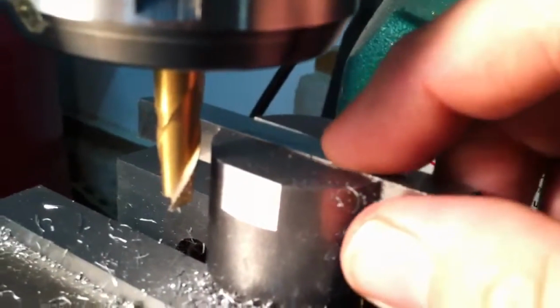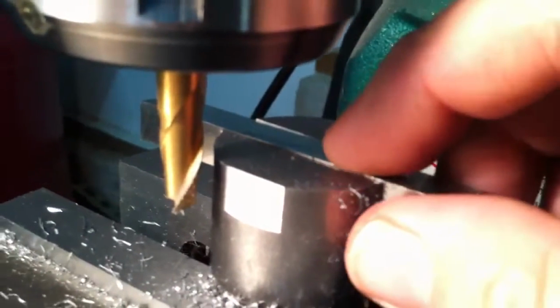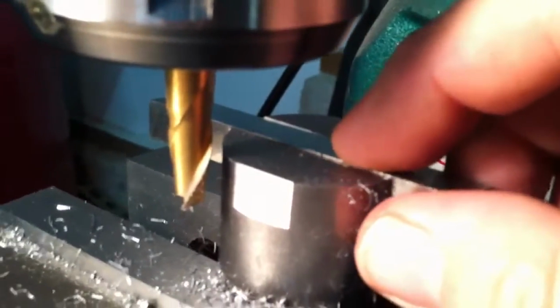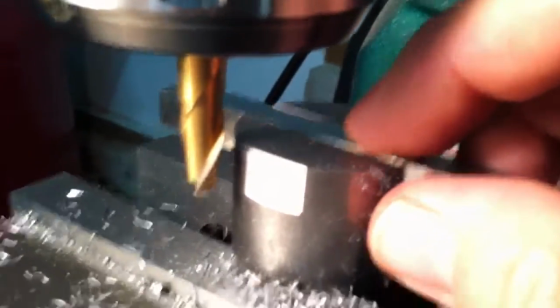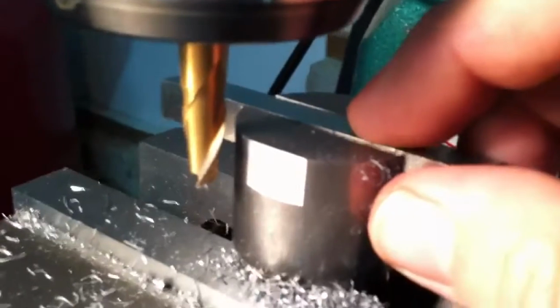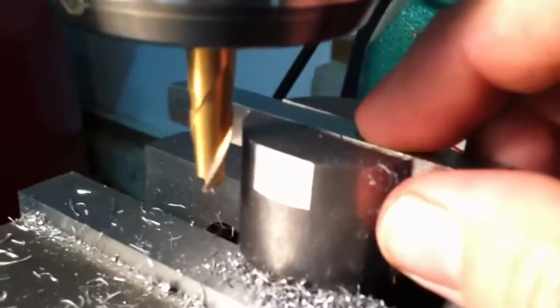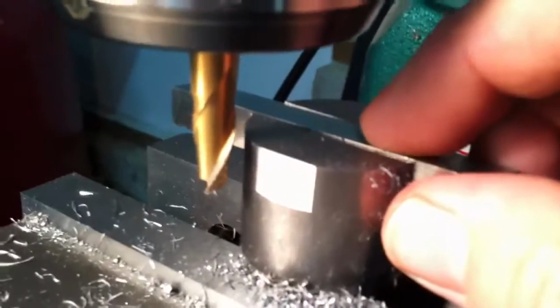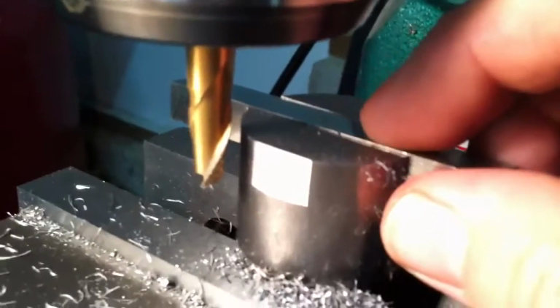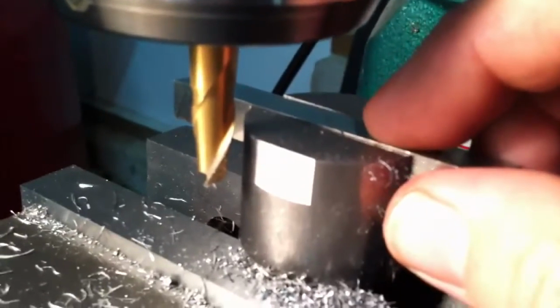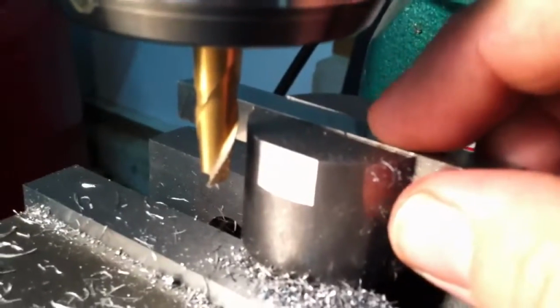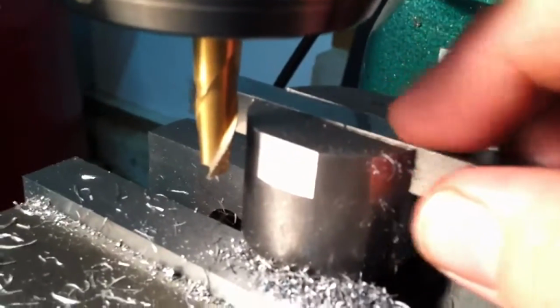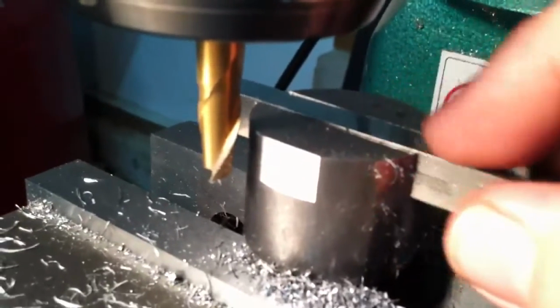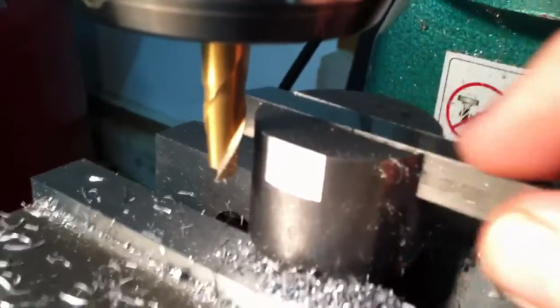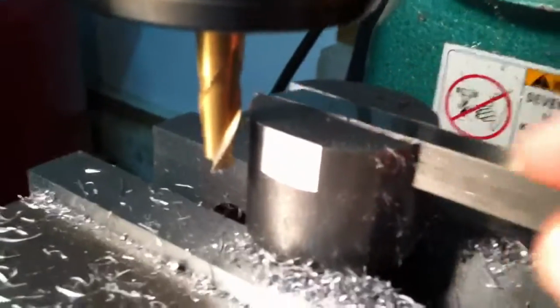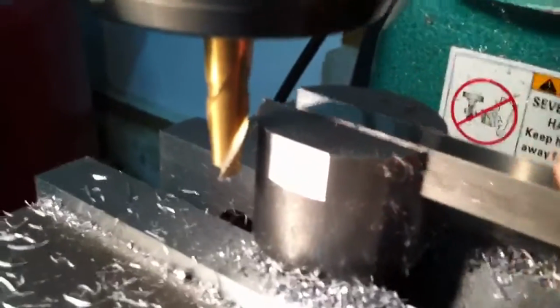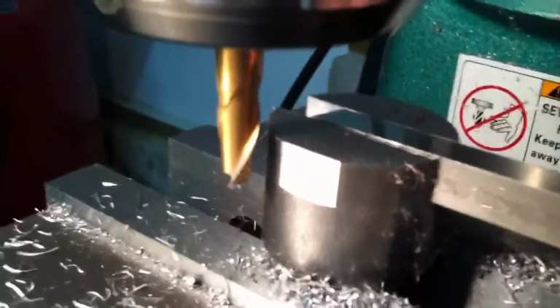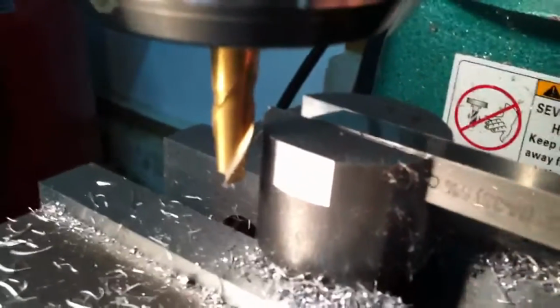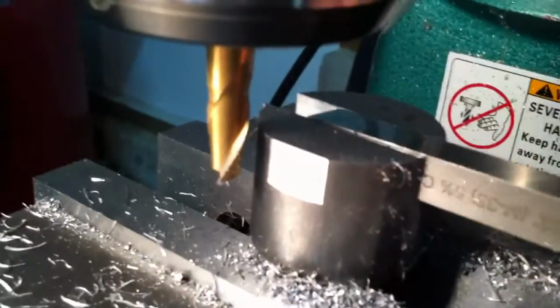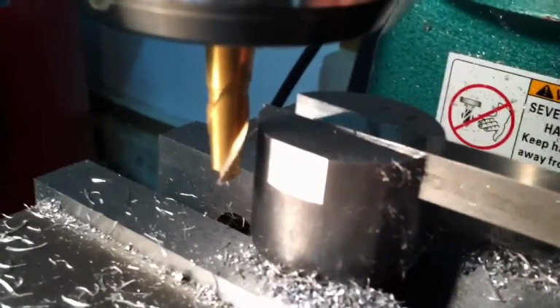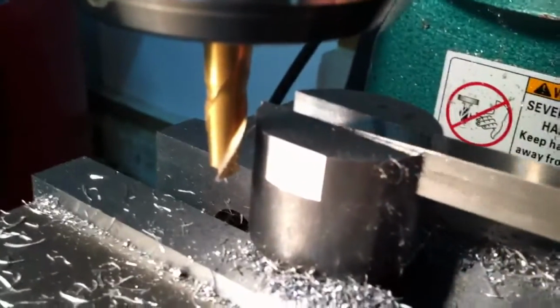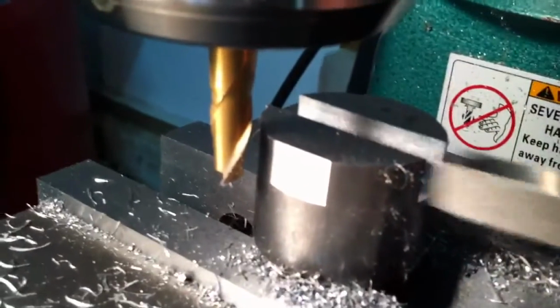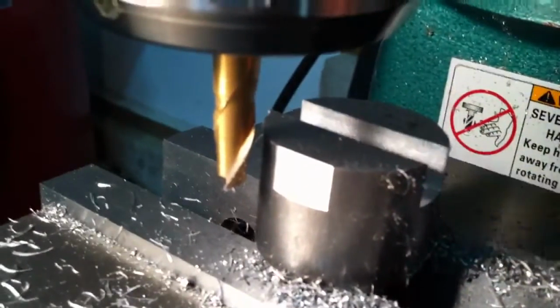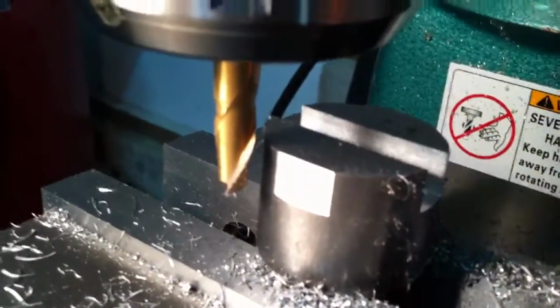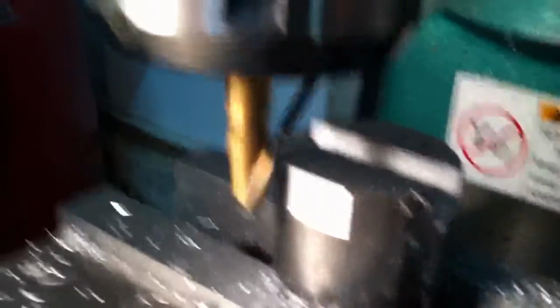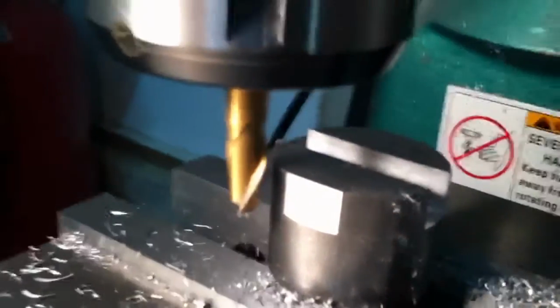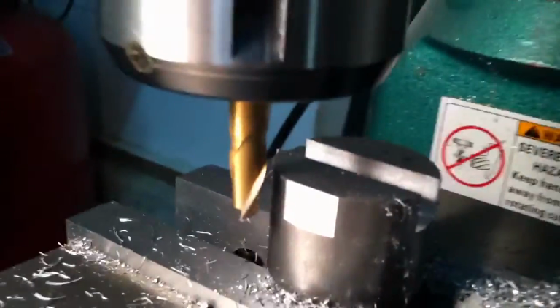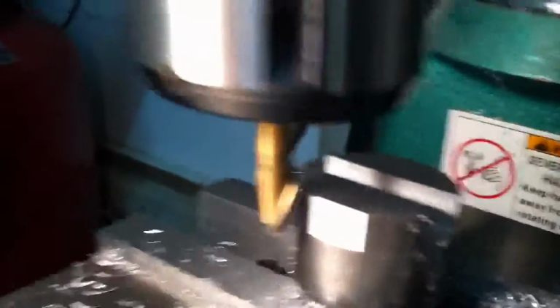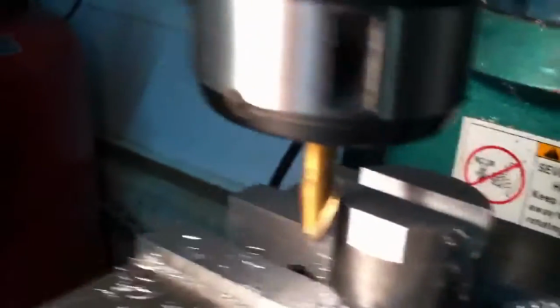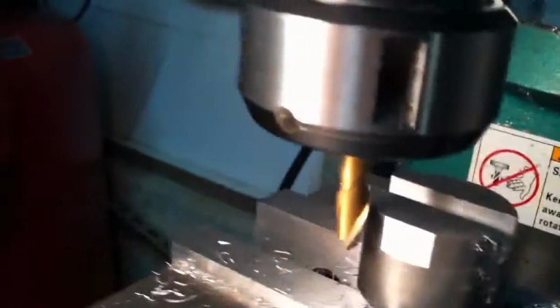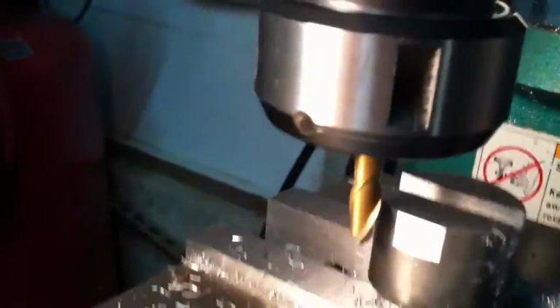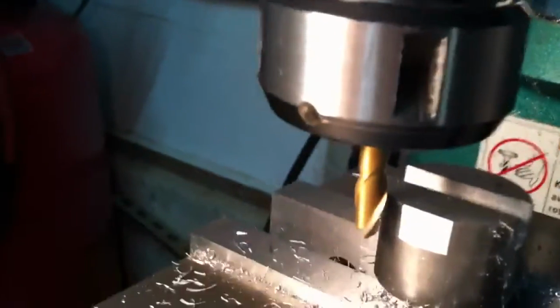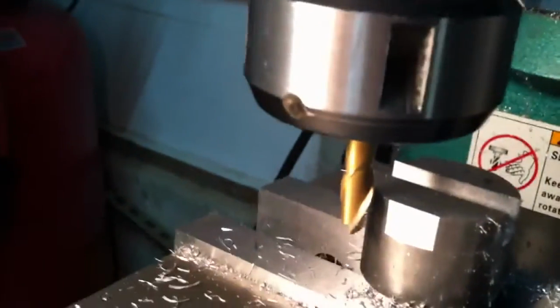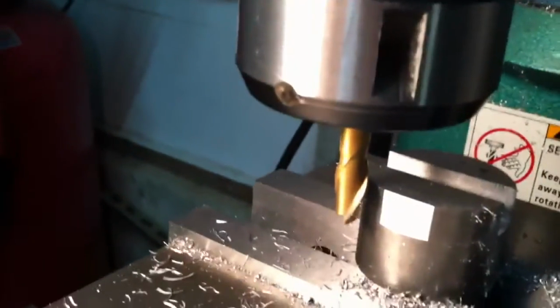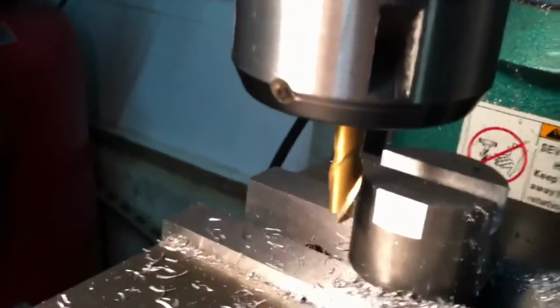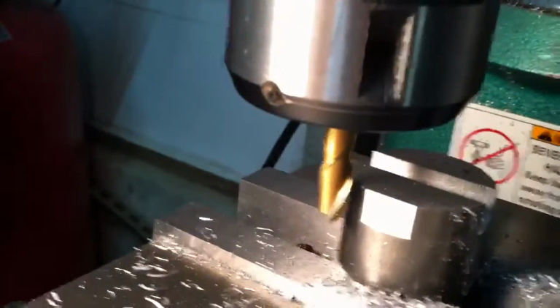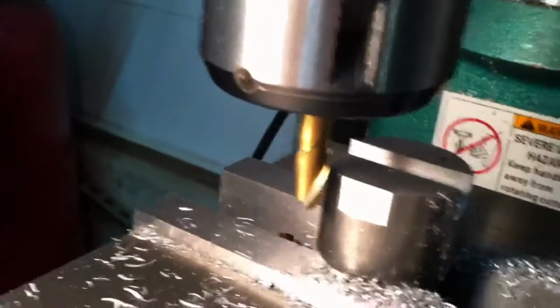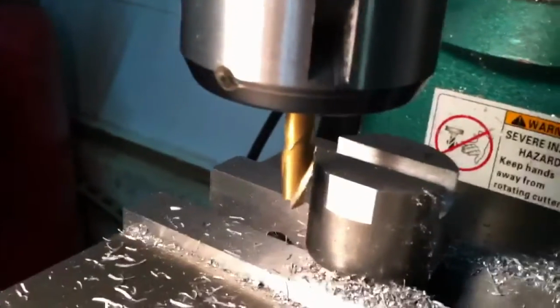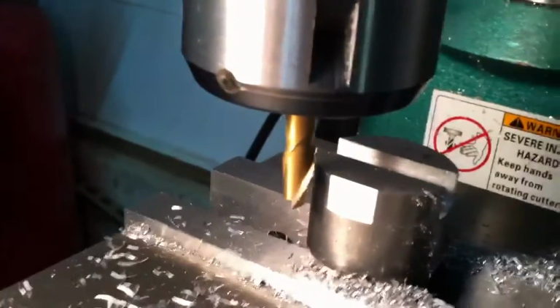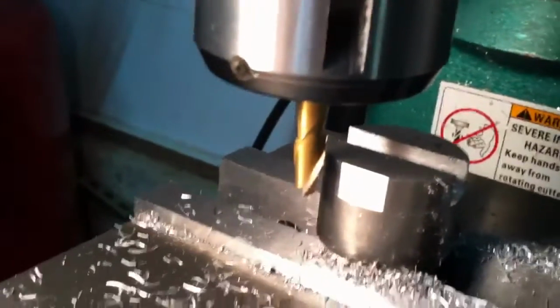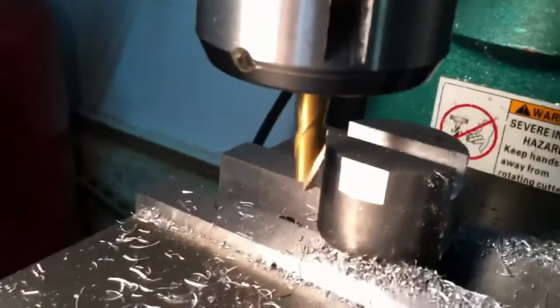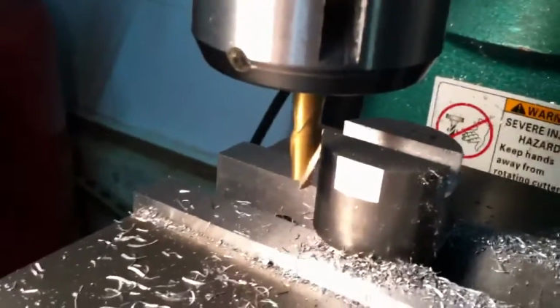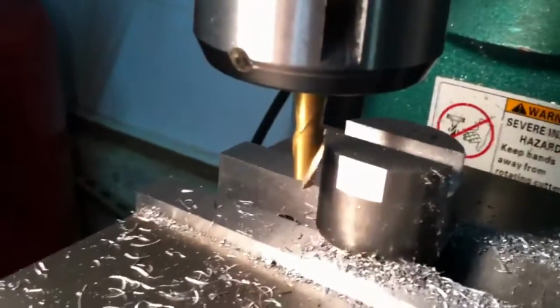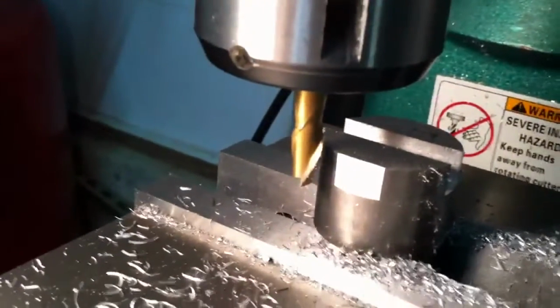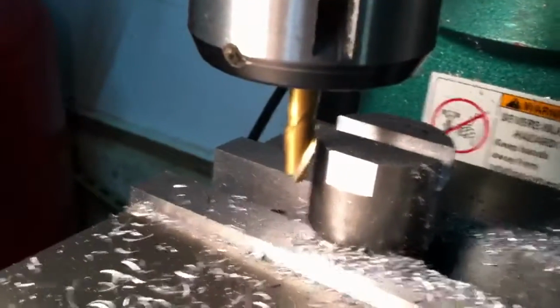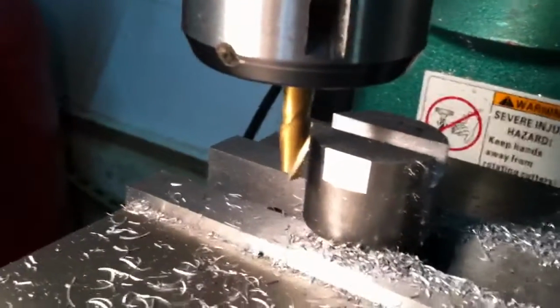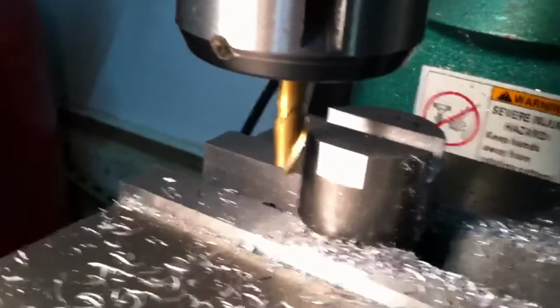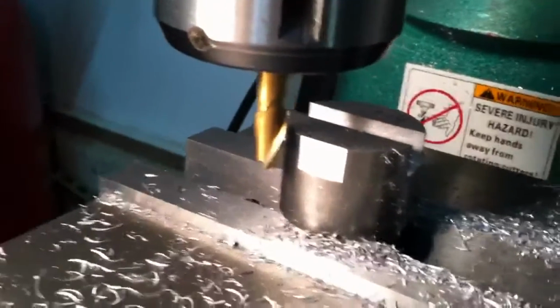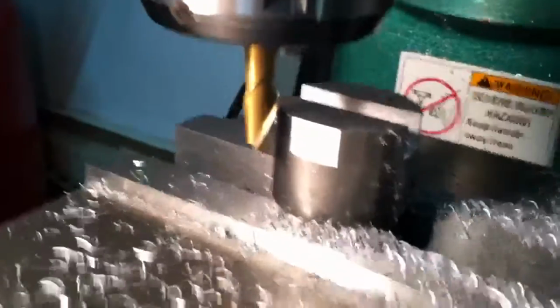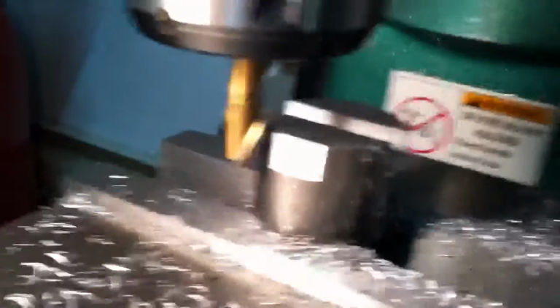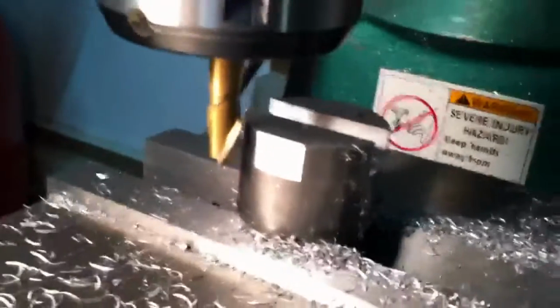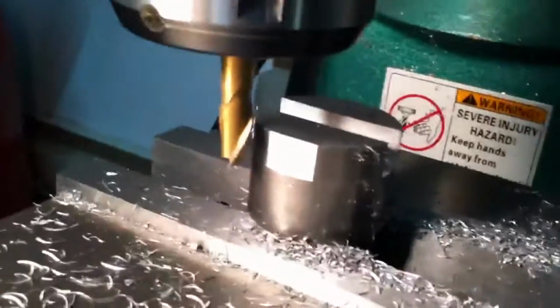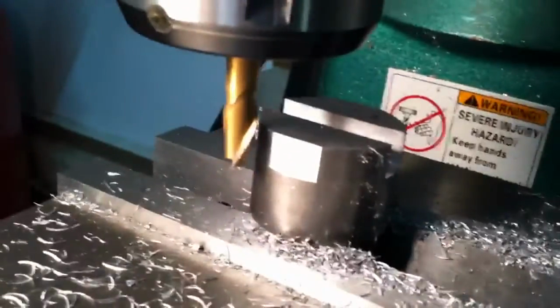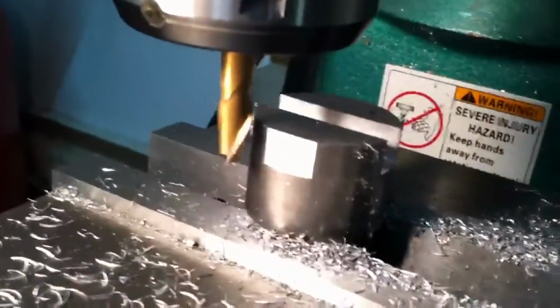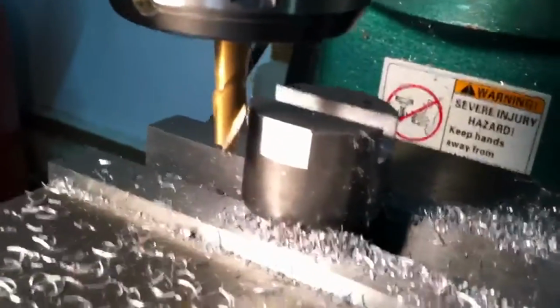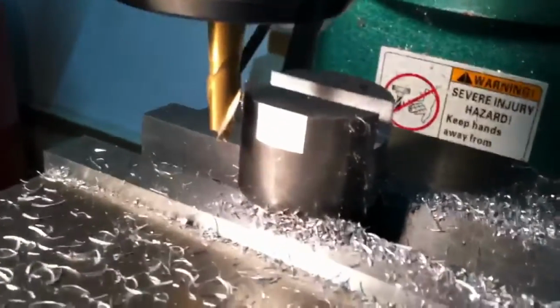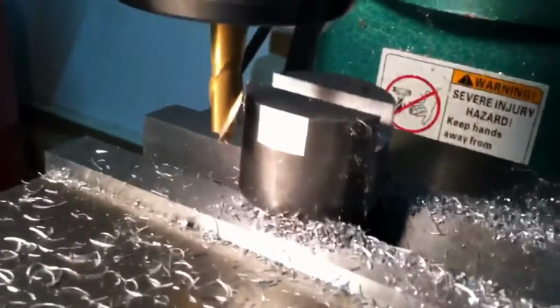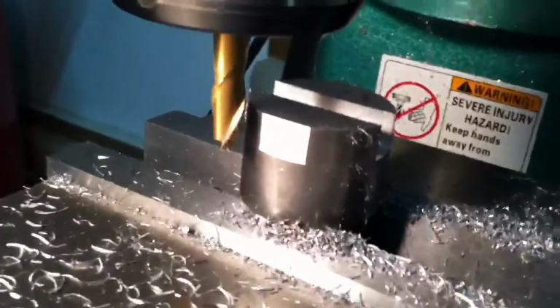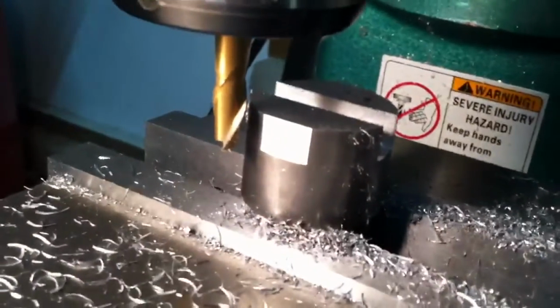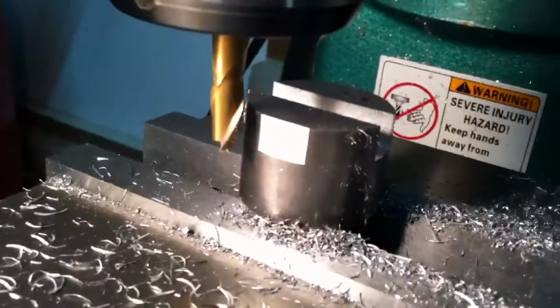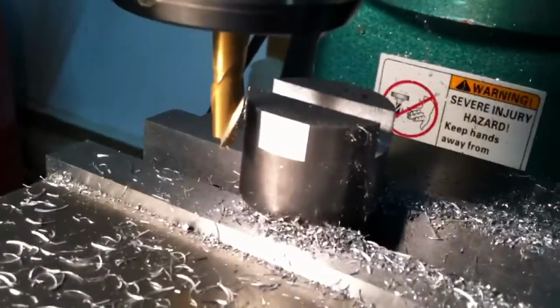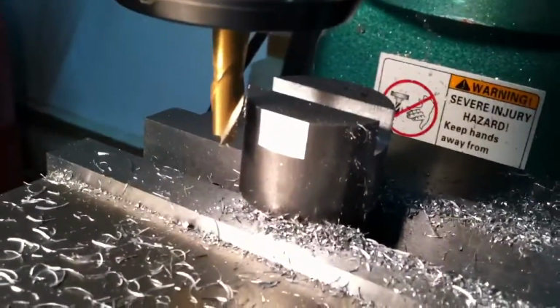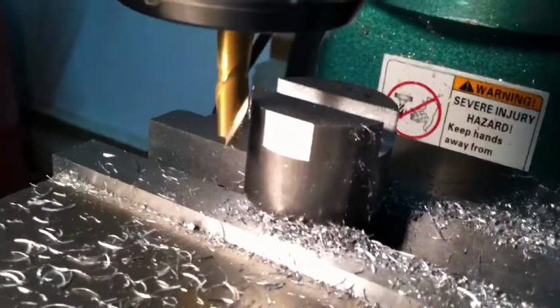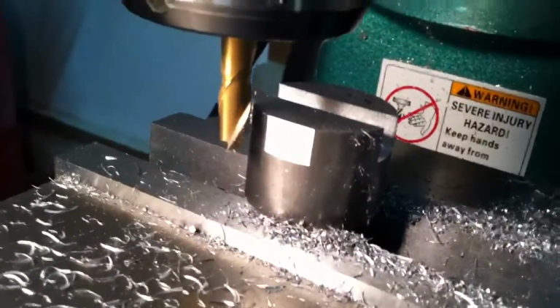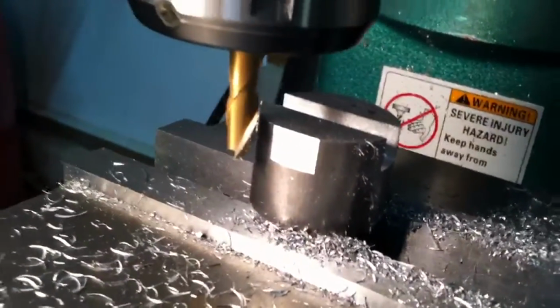So let's make a couple cuts. The steel's been cutting just beautifully — nice shavings. I put my face mask on and here we go.